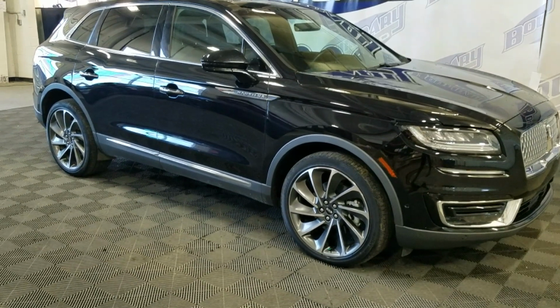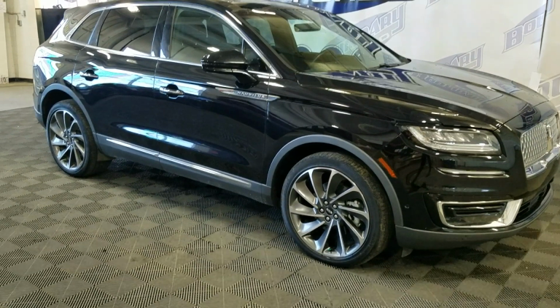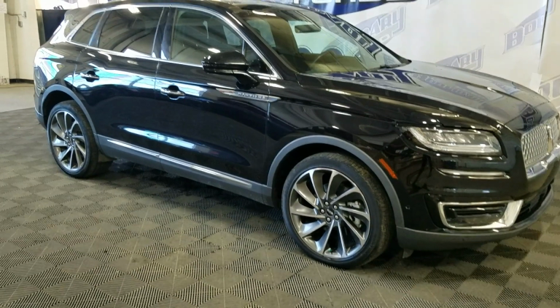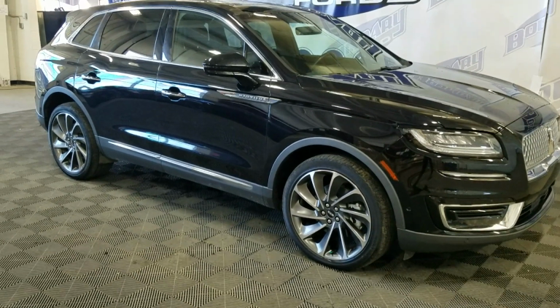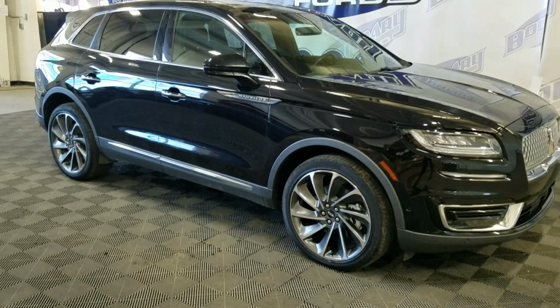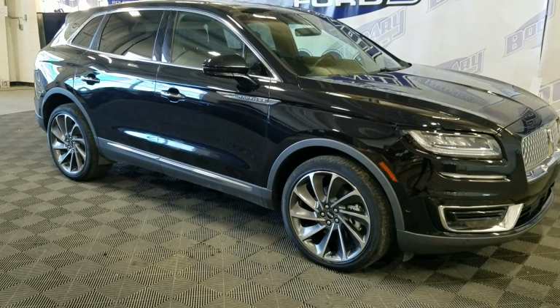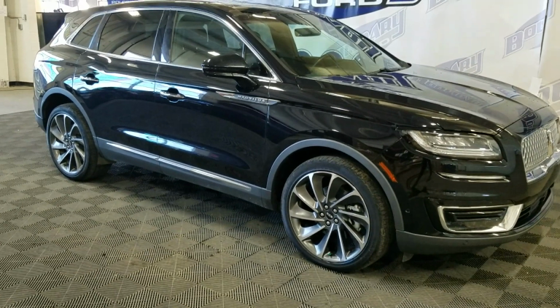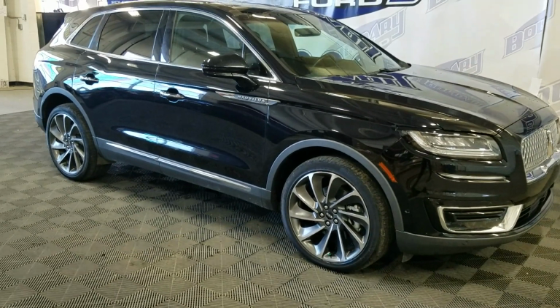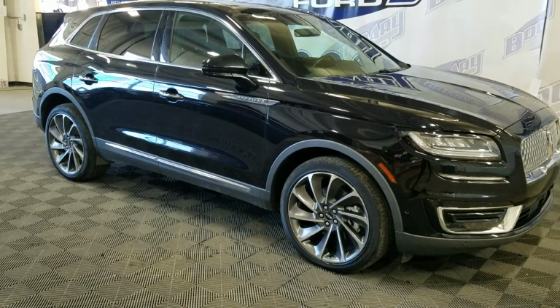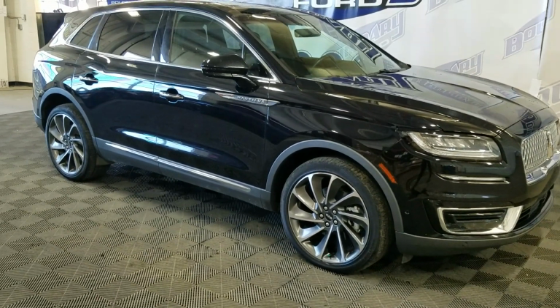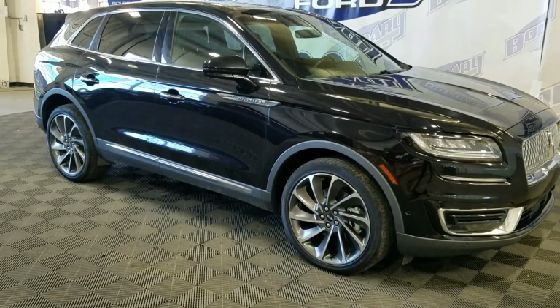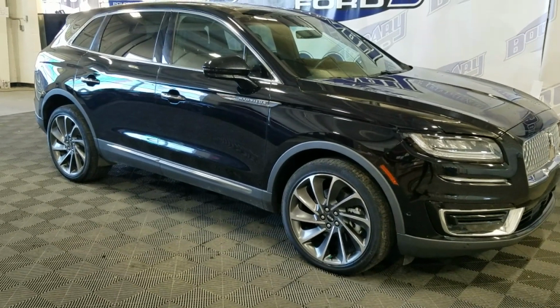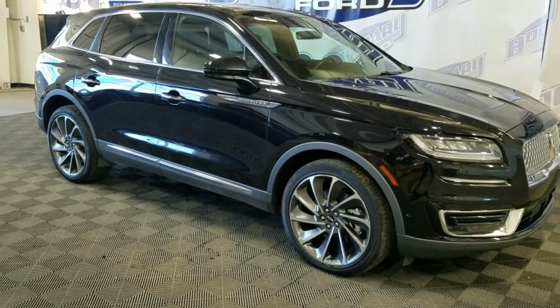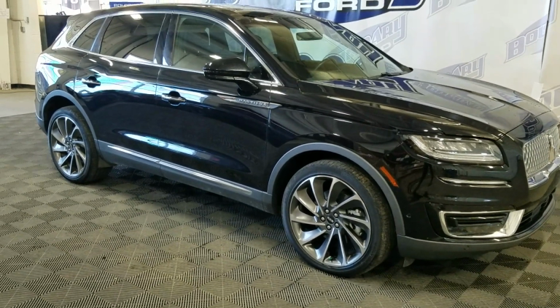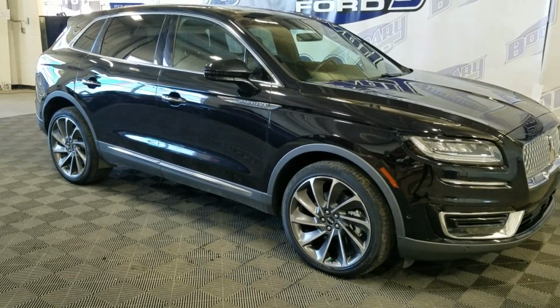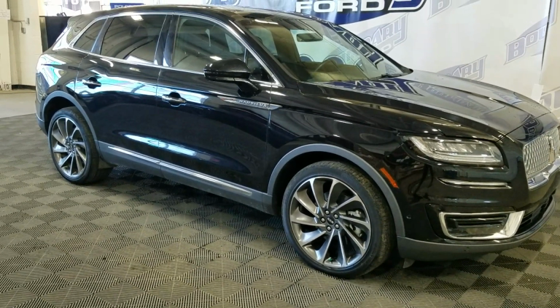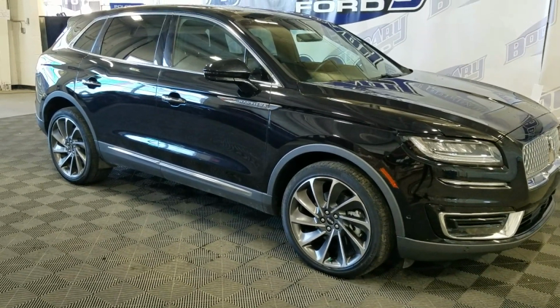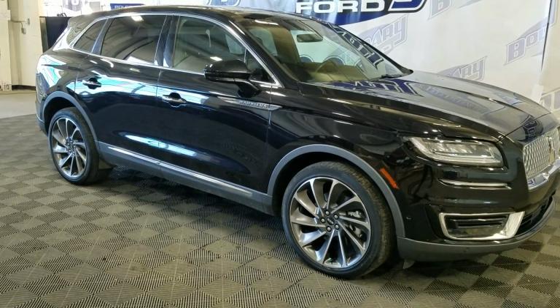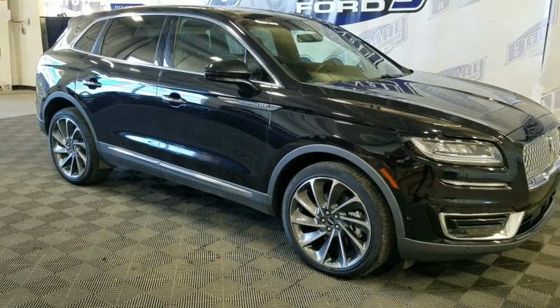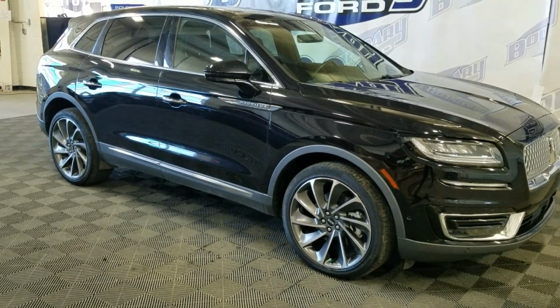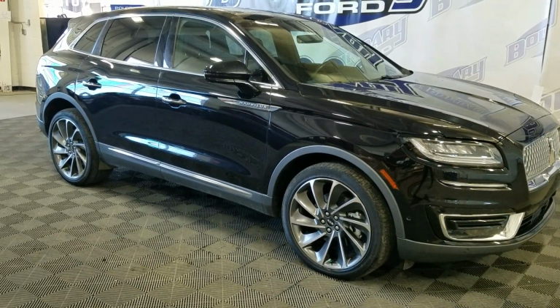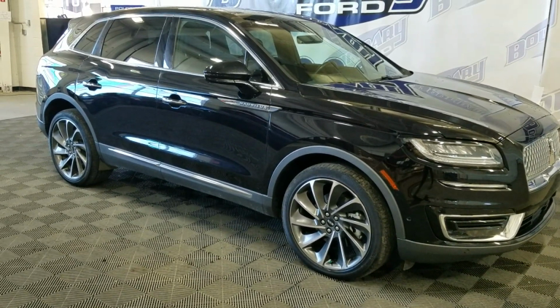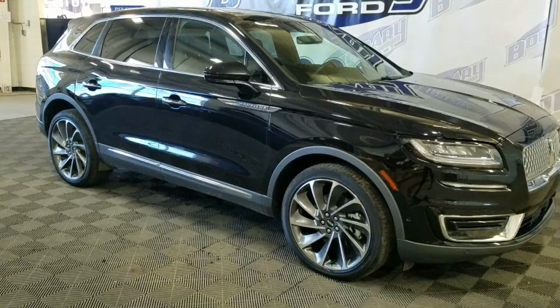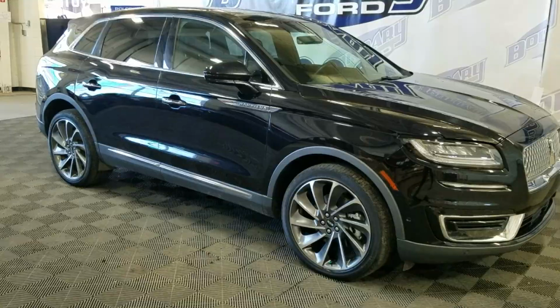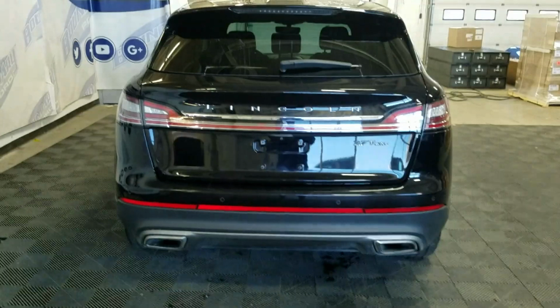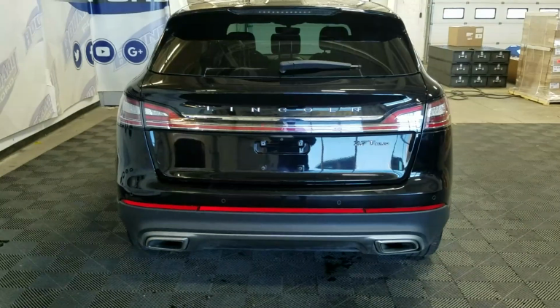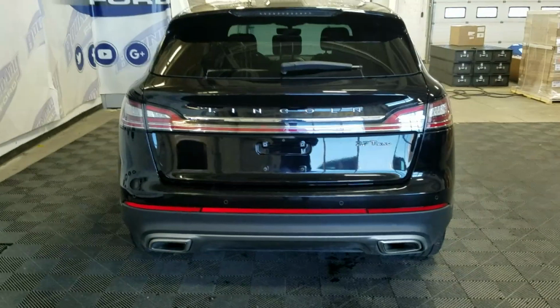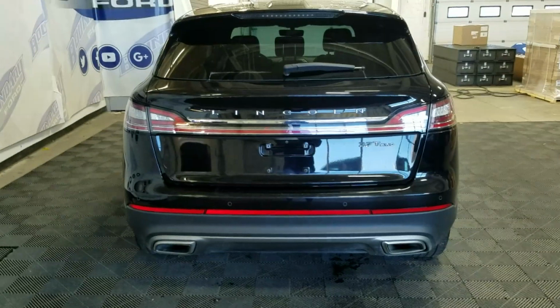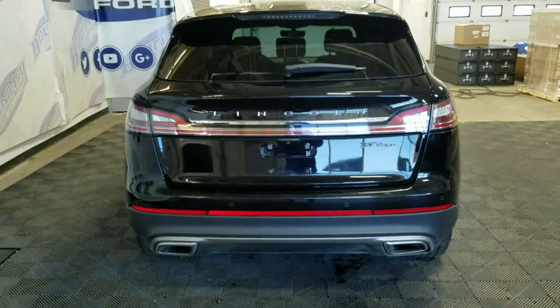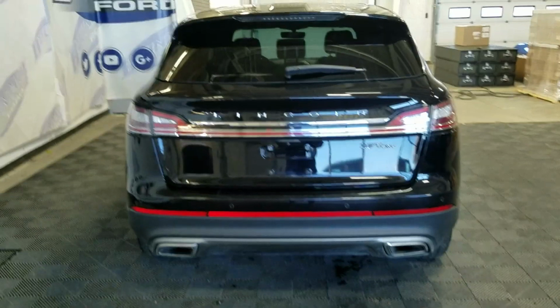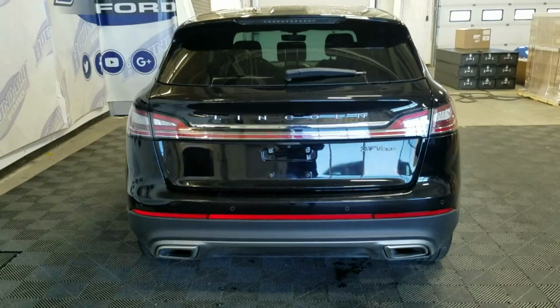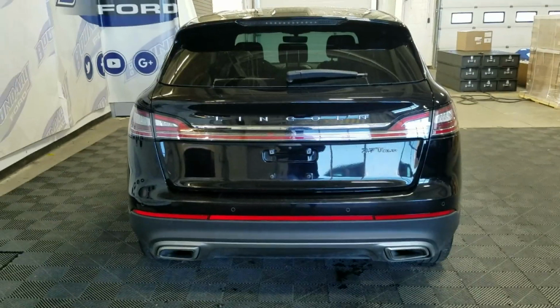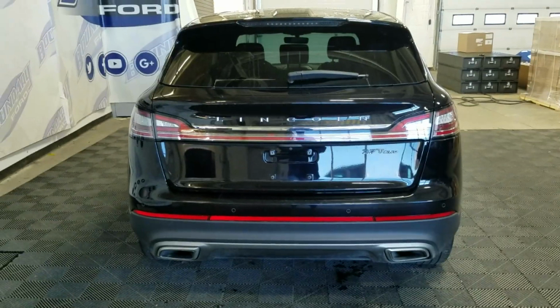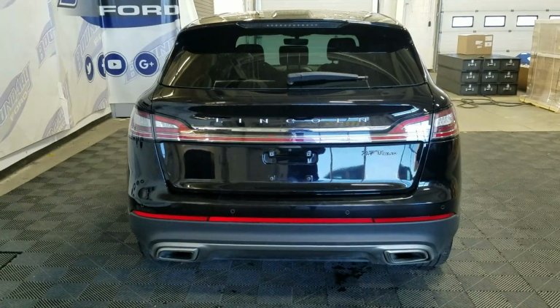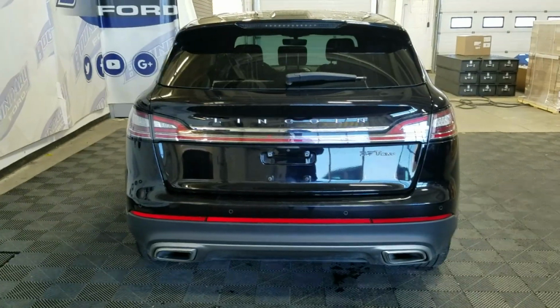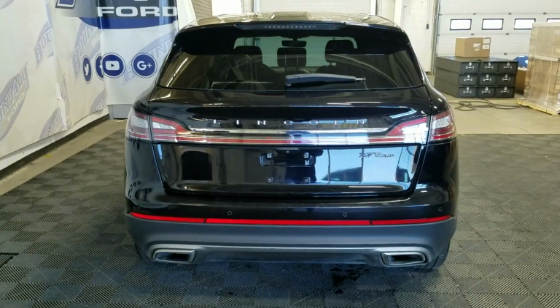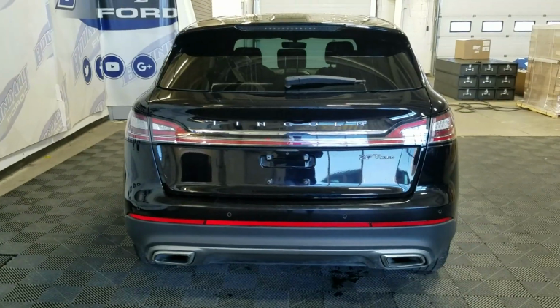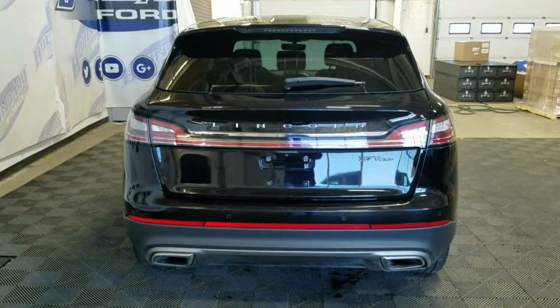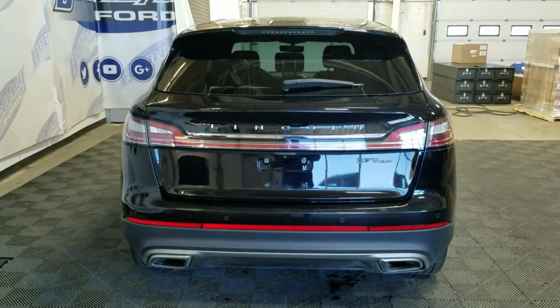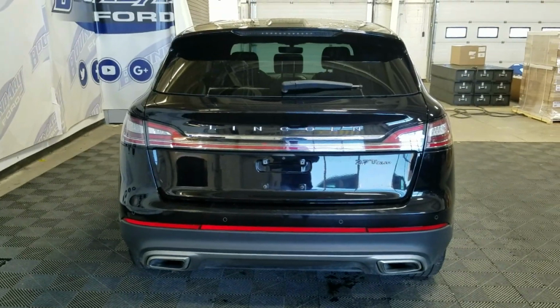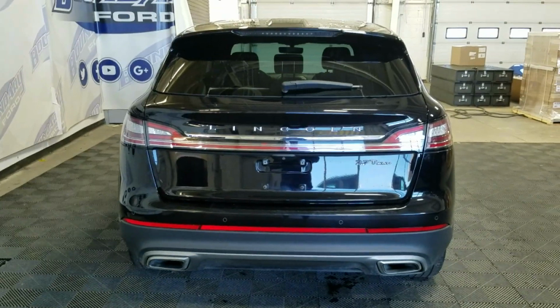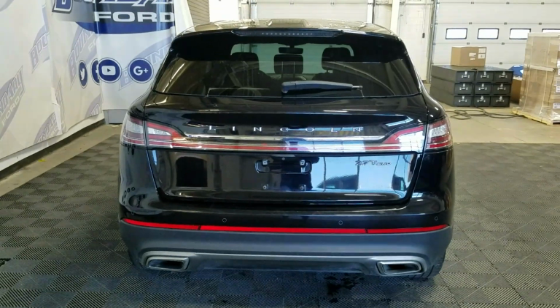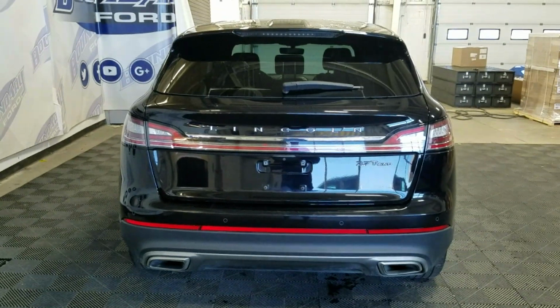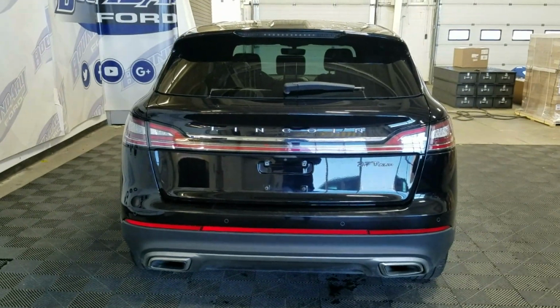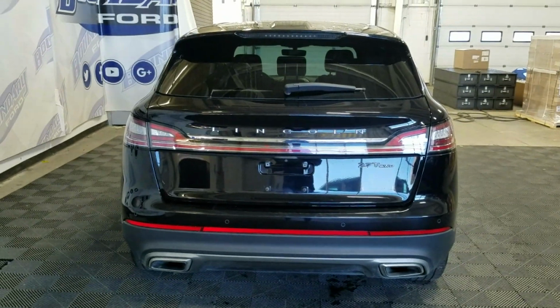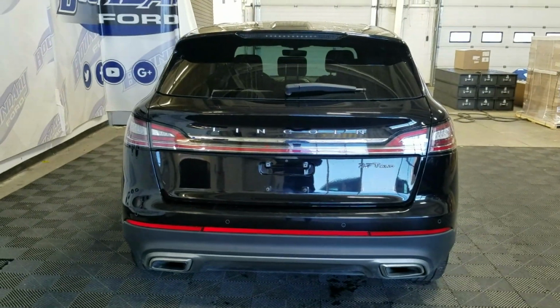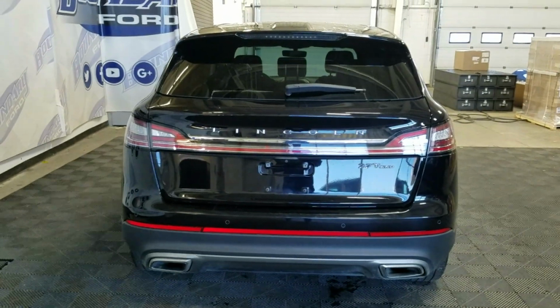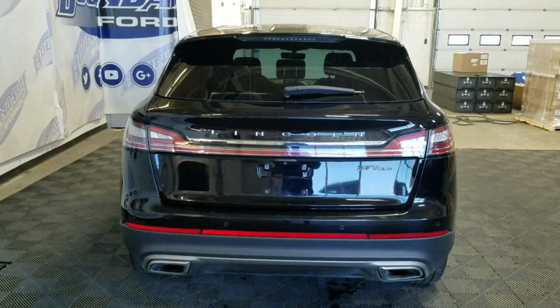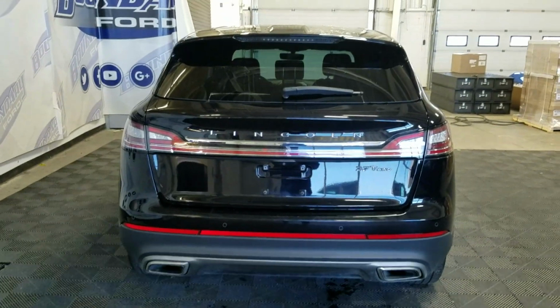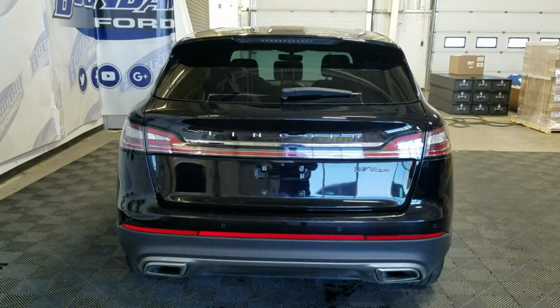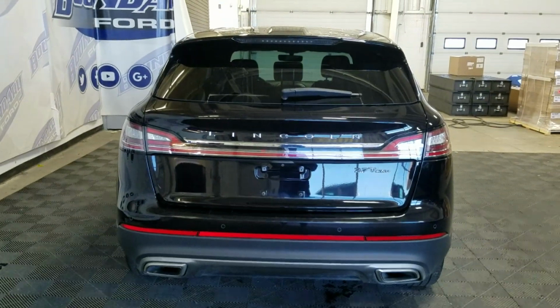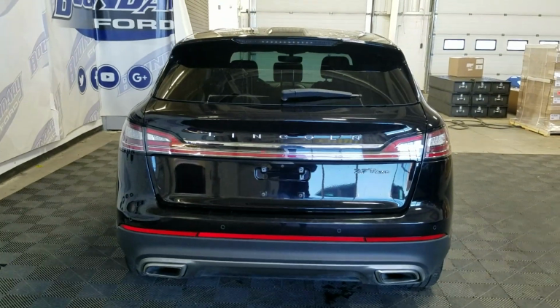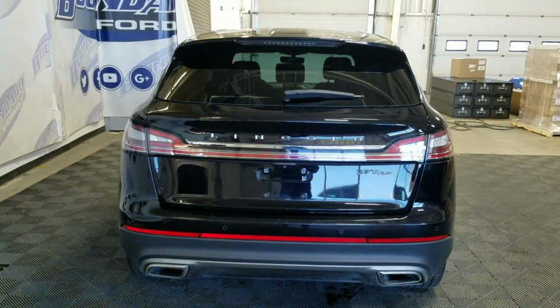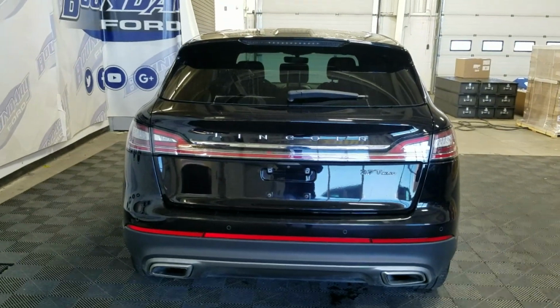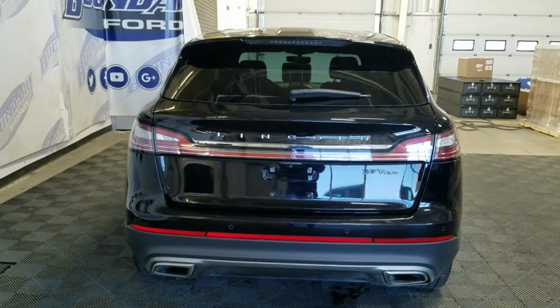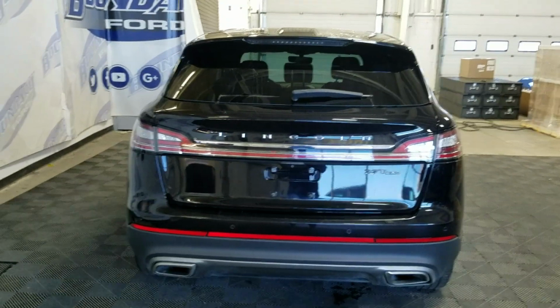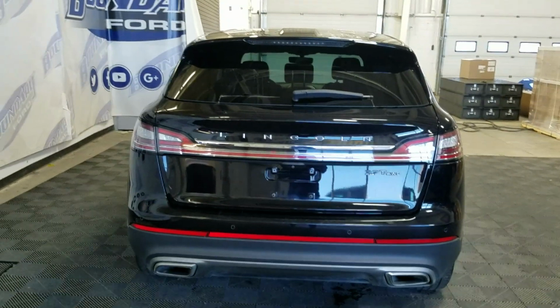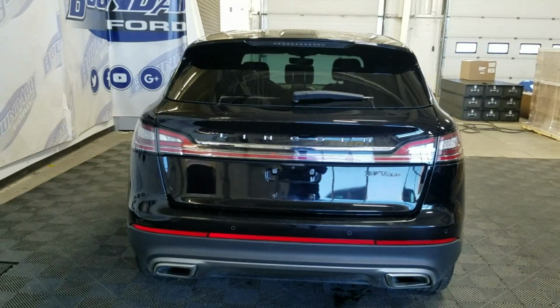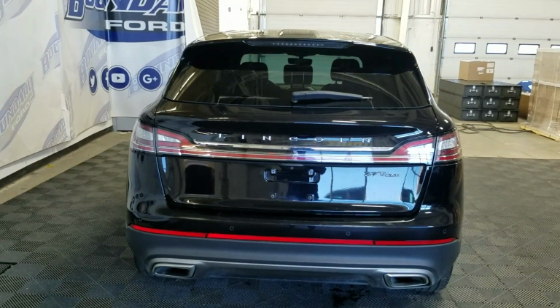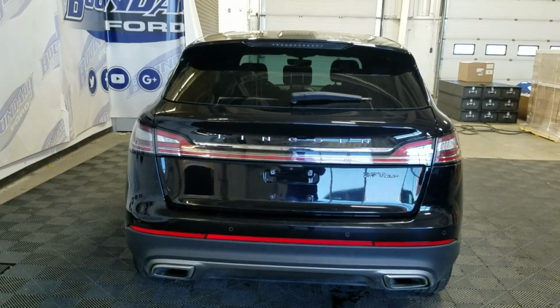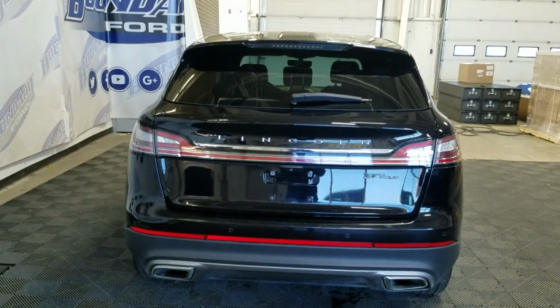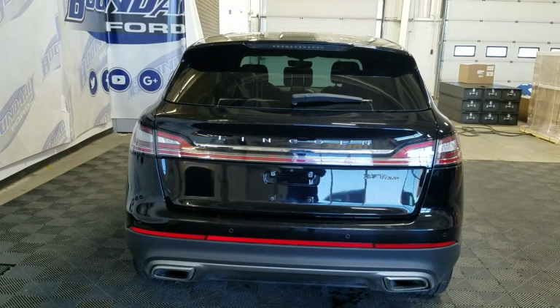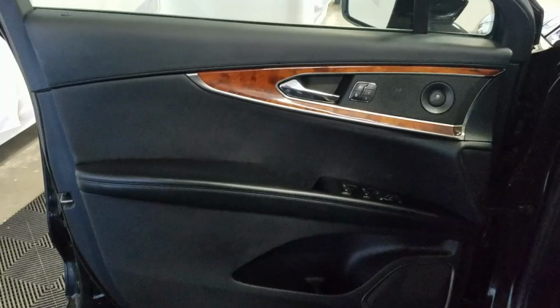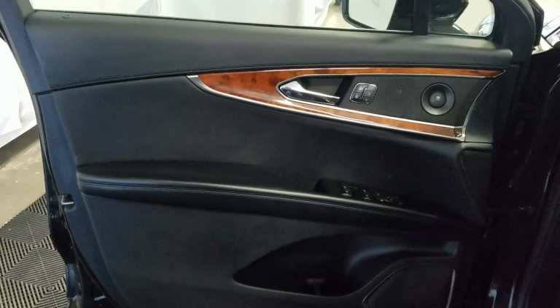This 2019 Lincoln also comes with remote start as well as an engine block heater. At the rear we have a power lift tailgate as well as a rear camera with reverse sensing systems.